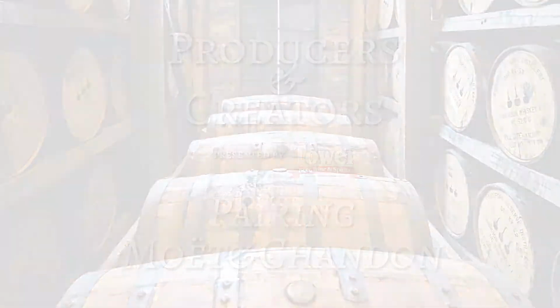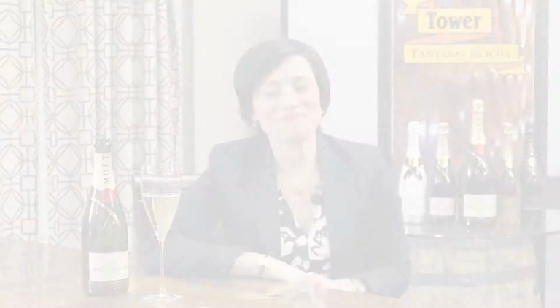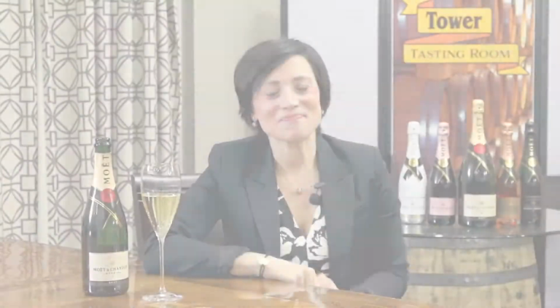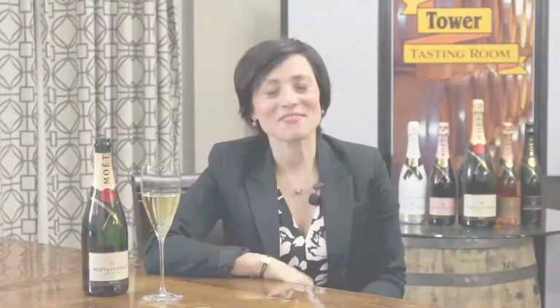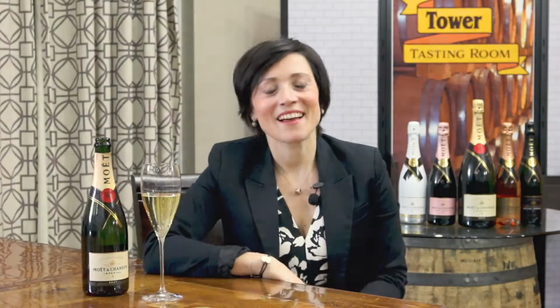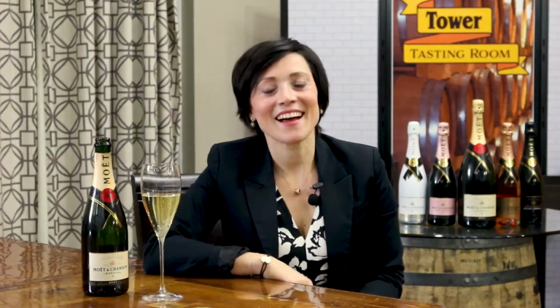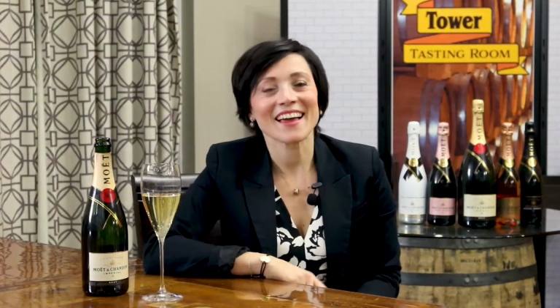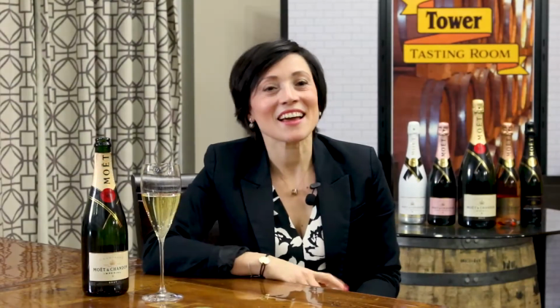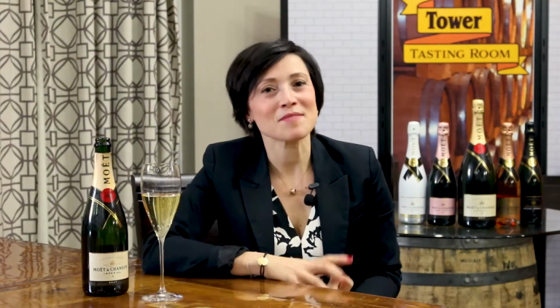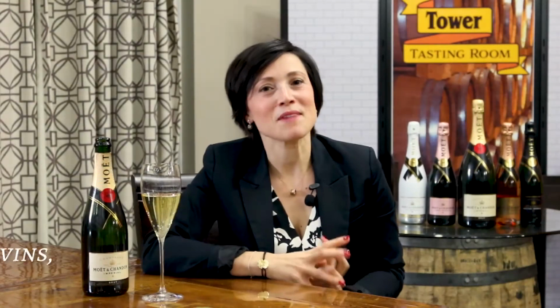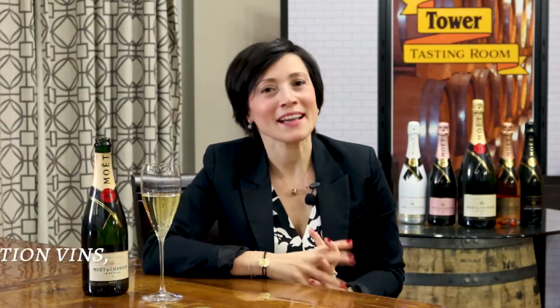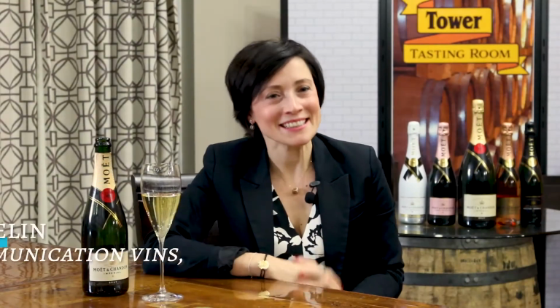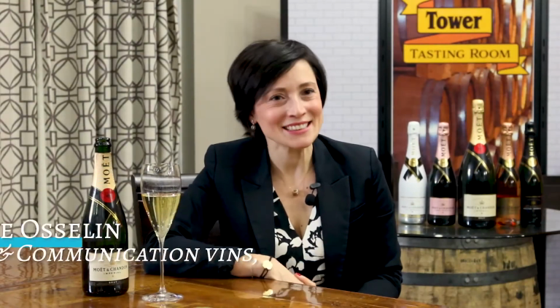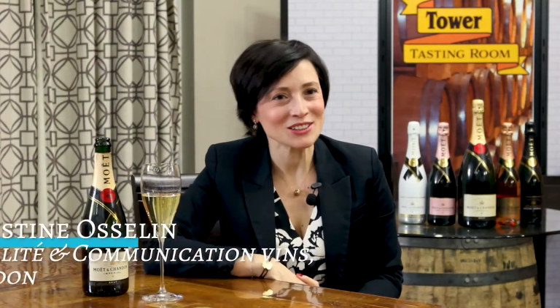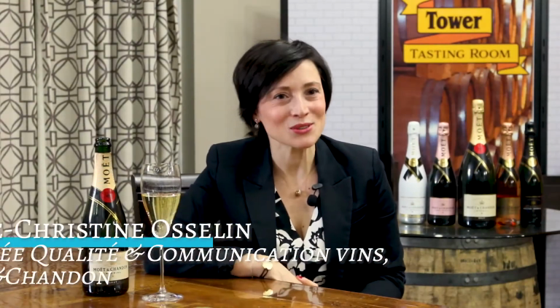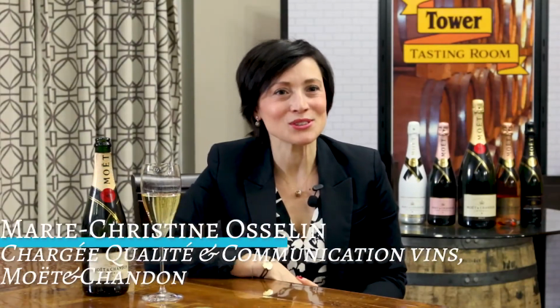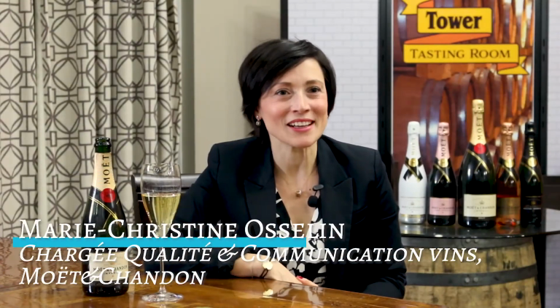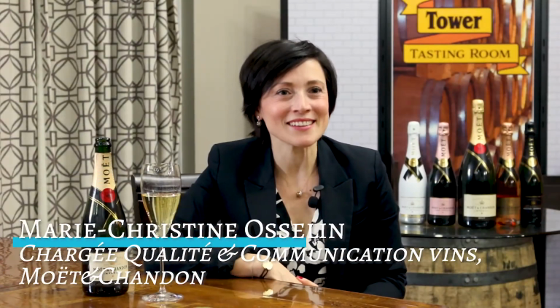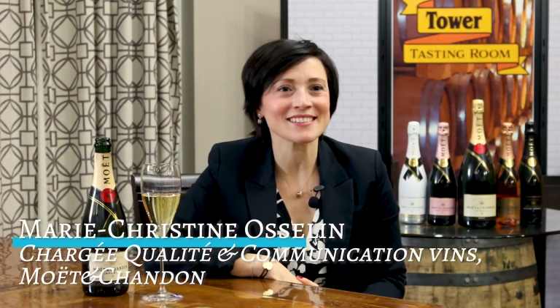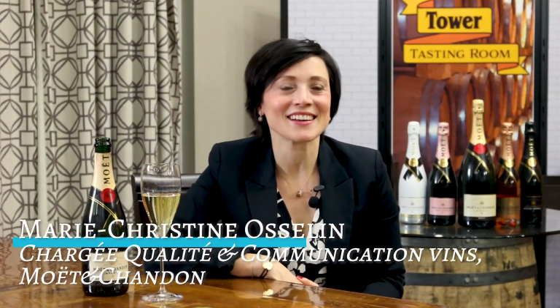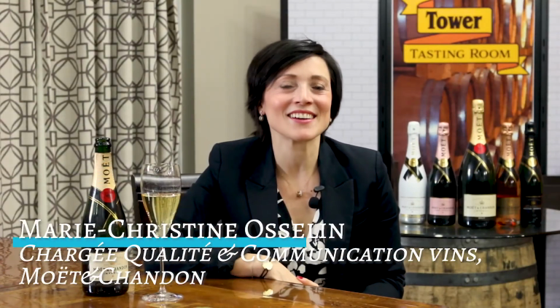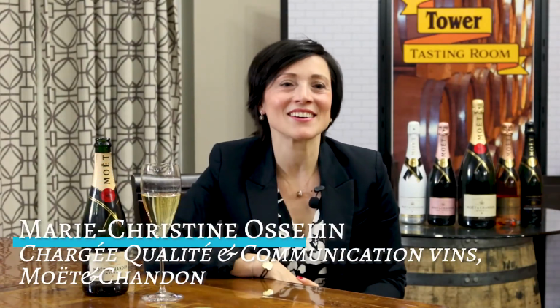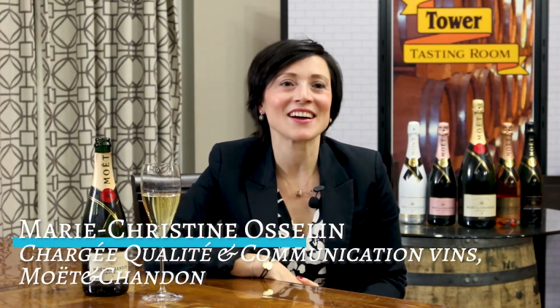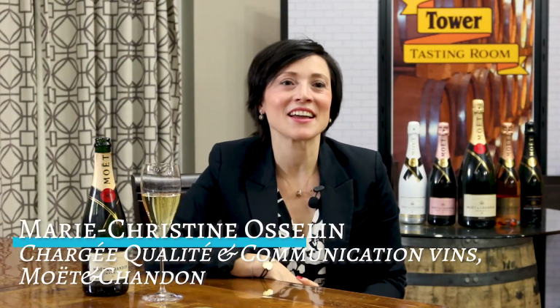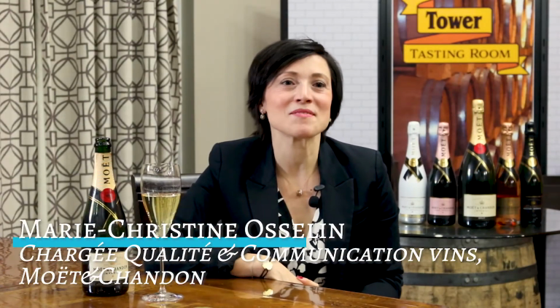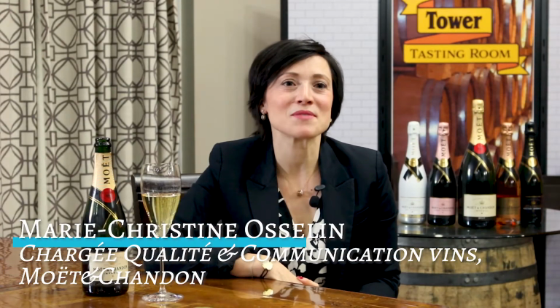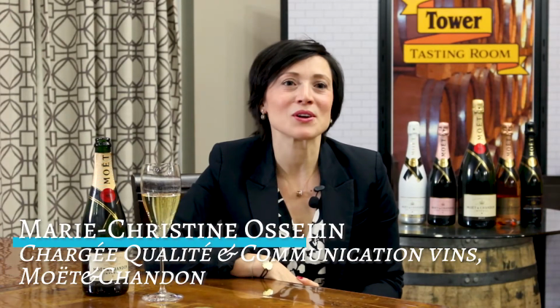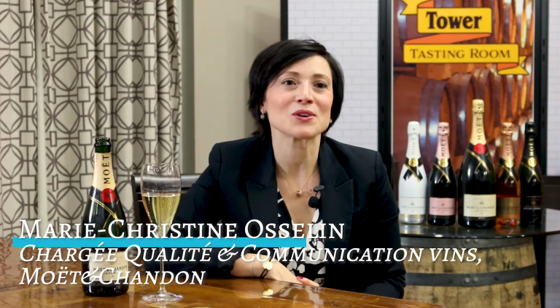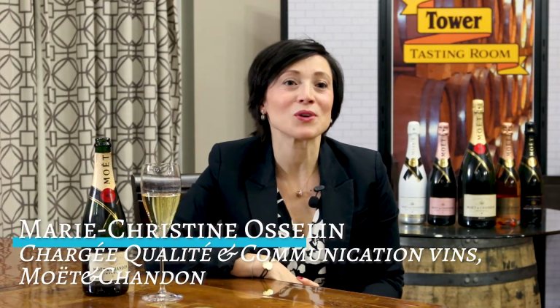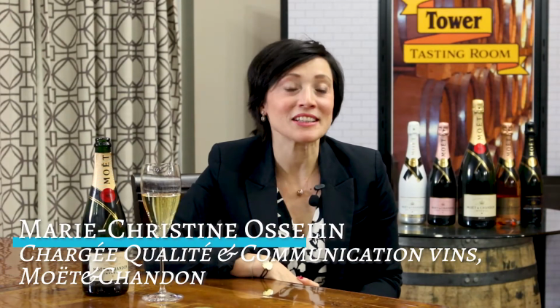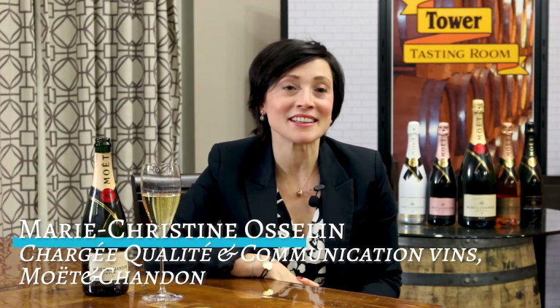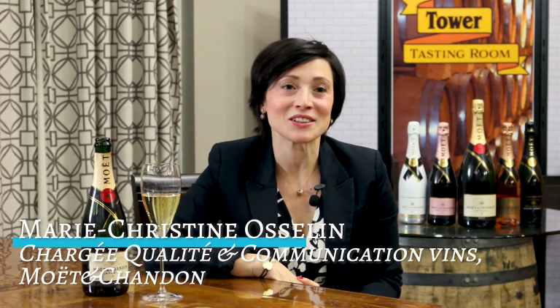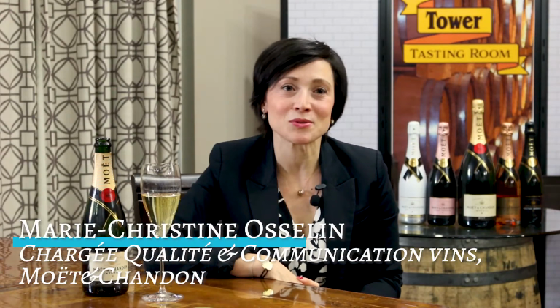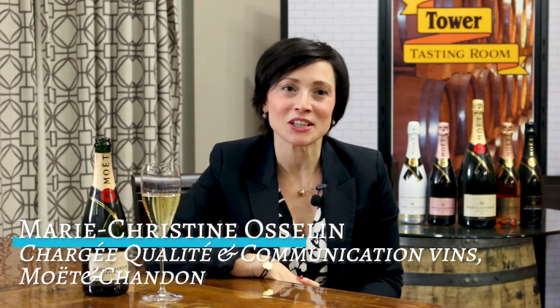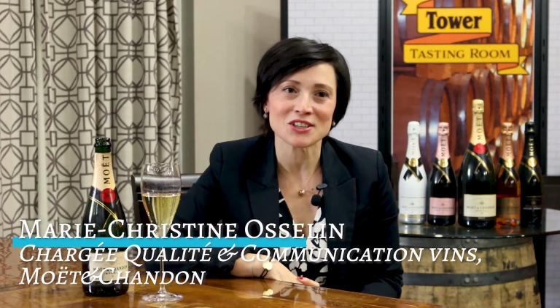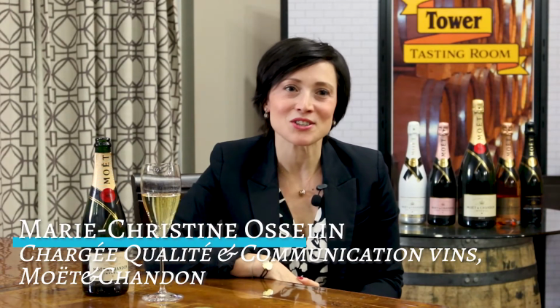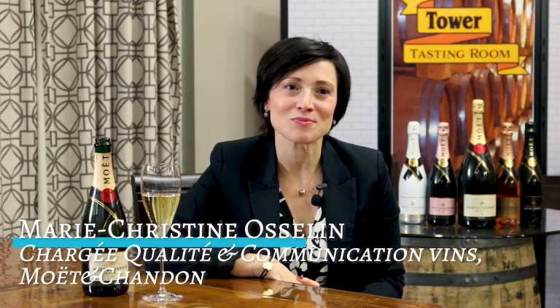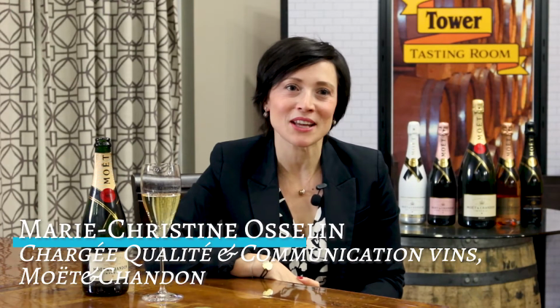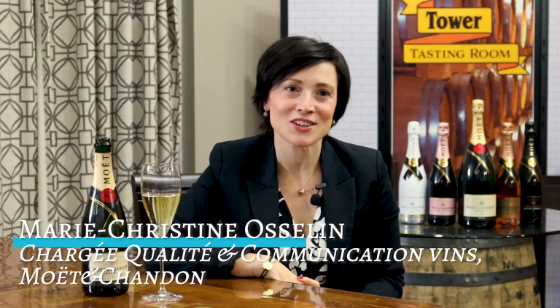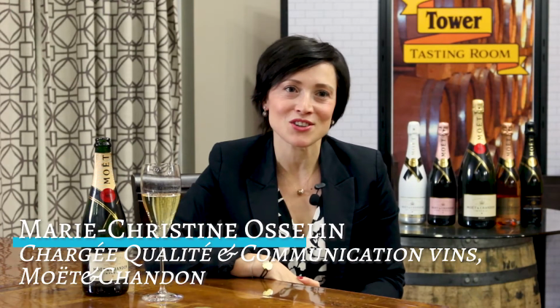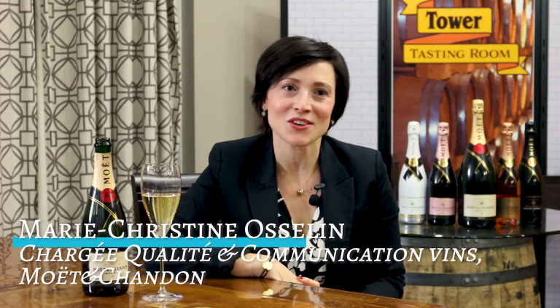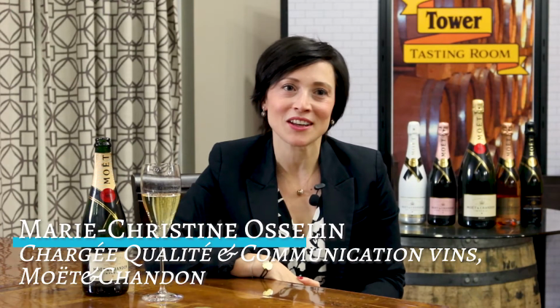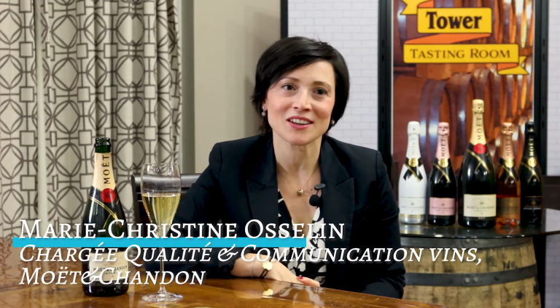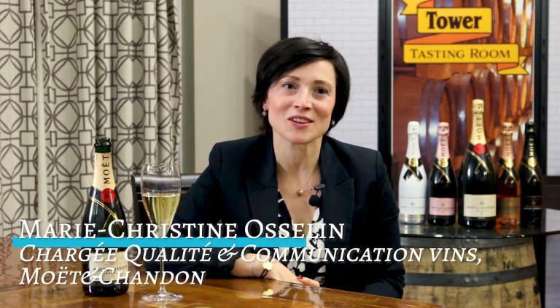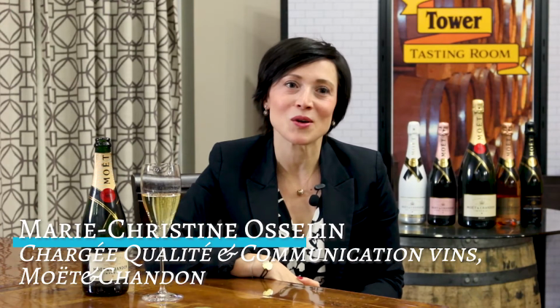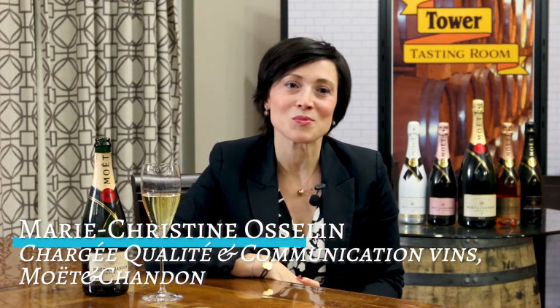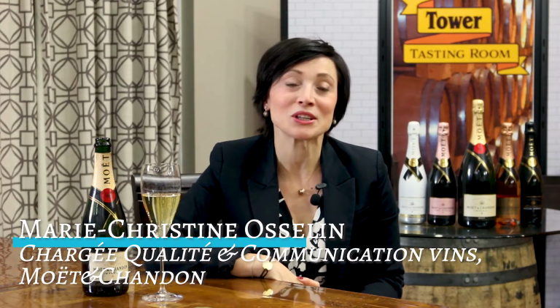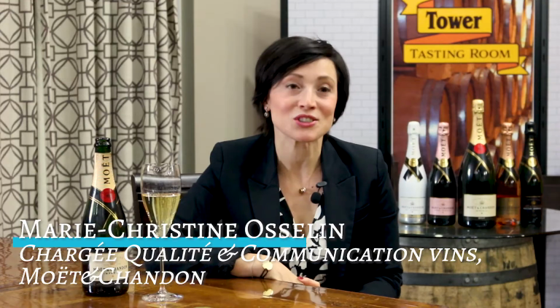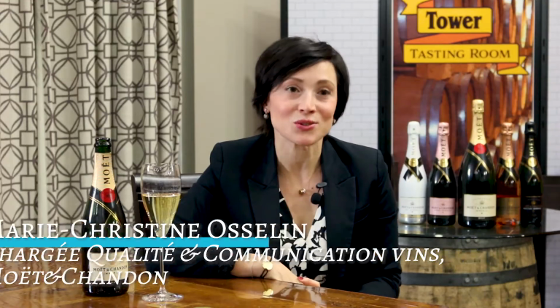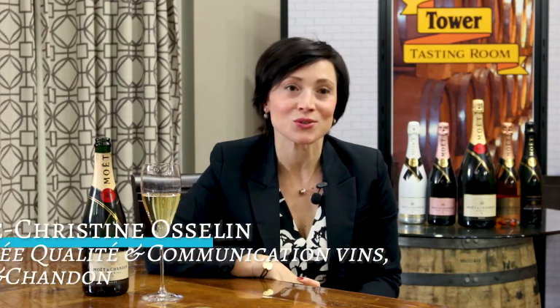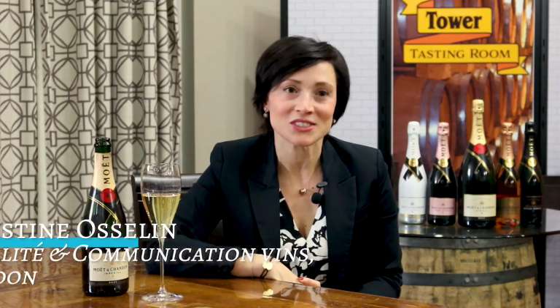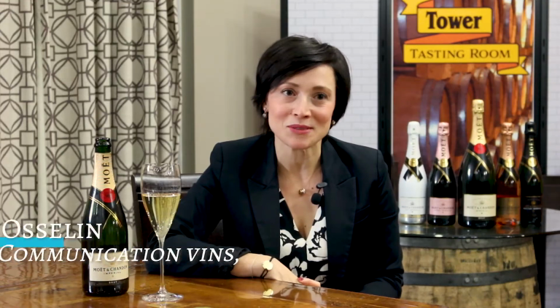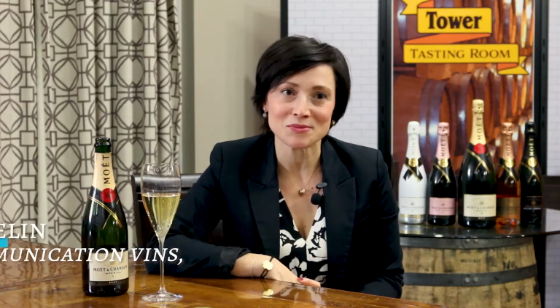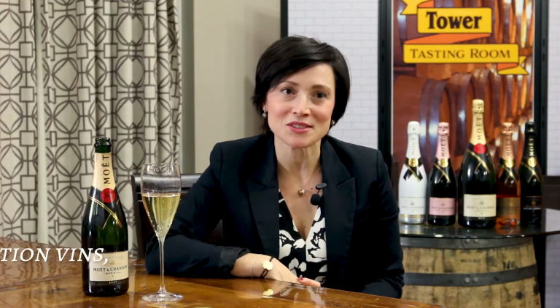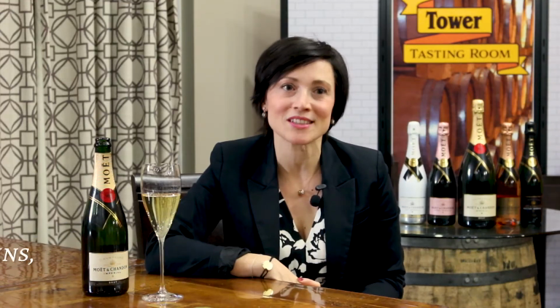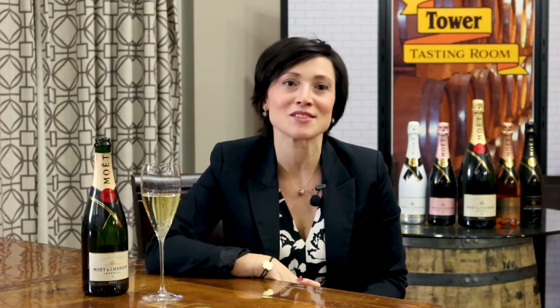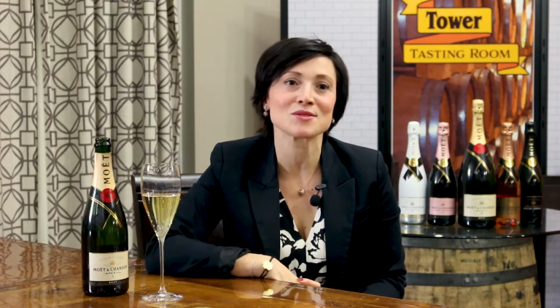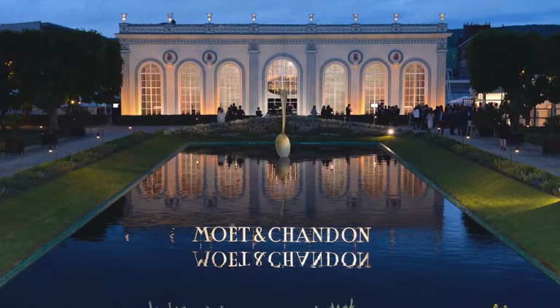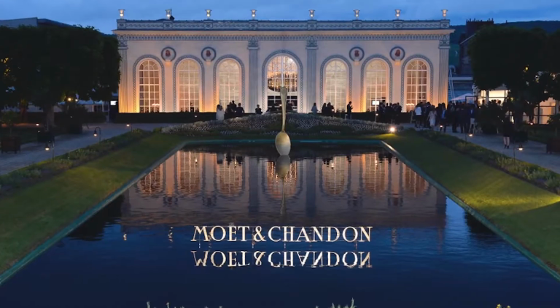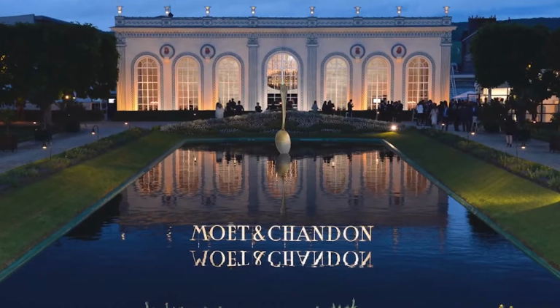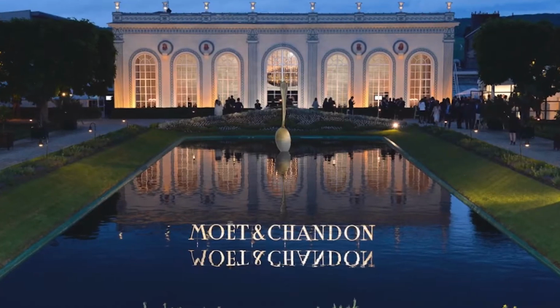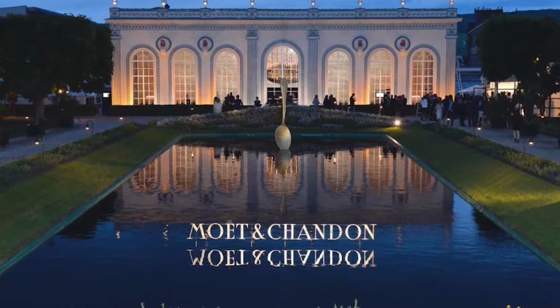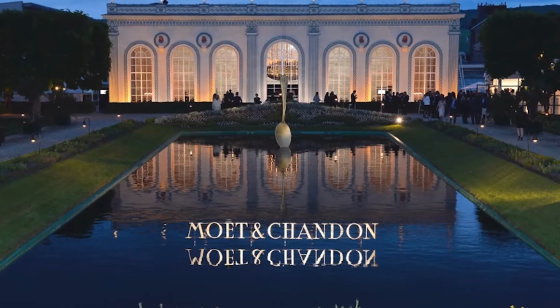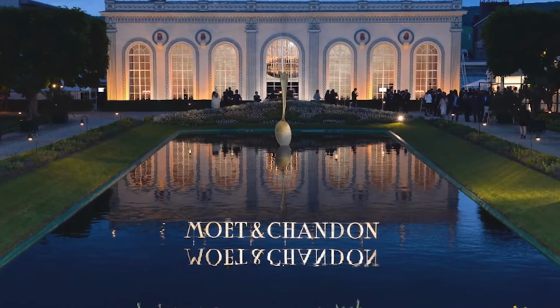Hi, I'm Marie-Christine Ossolaine. I am a Quality and Communication Manager in the Moët & Chandon team since 2016.